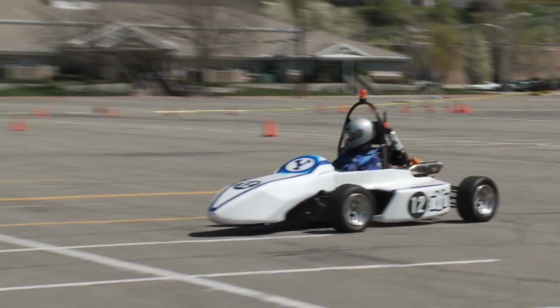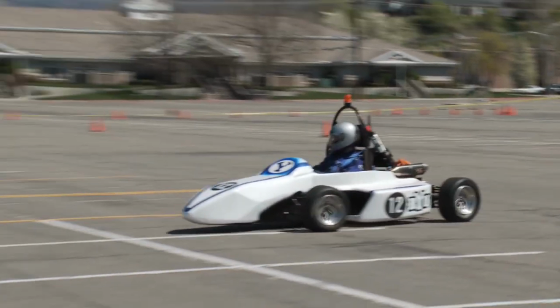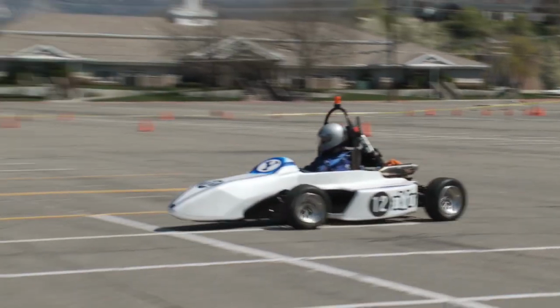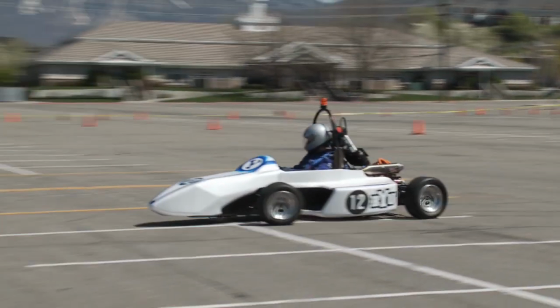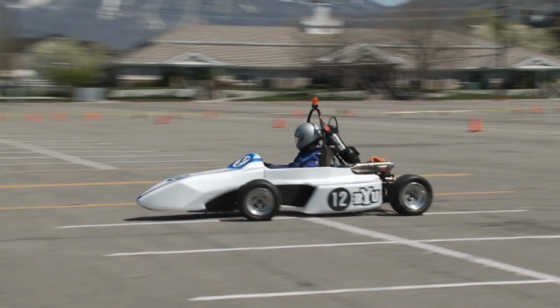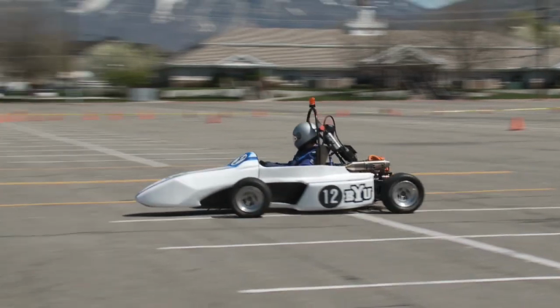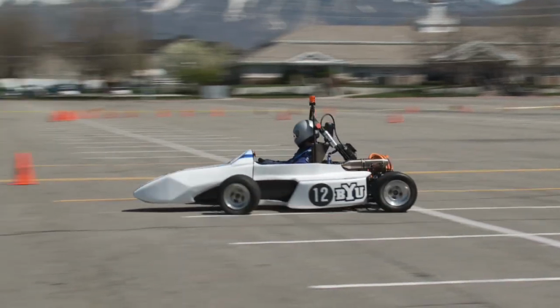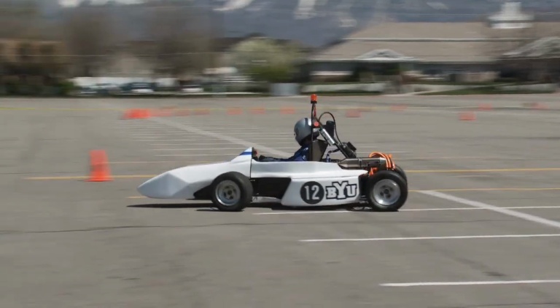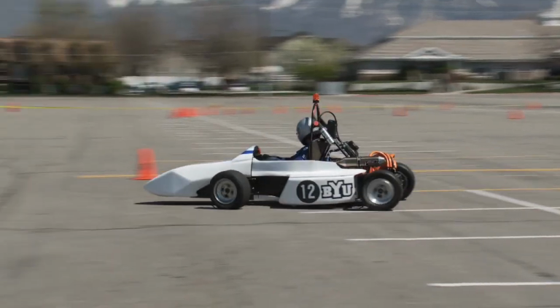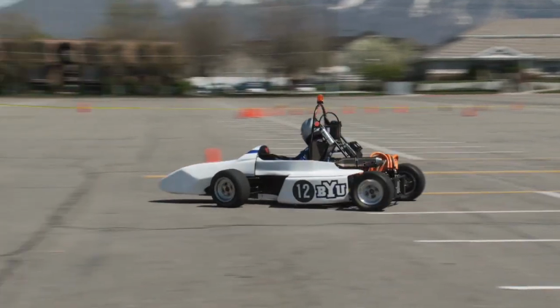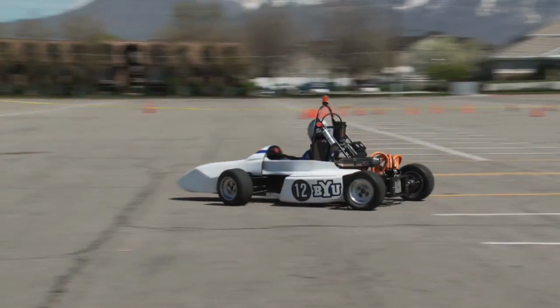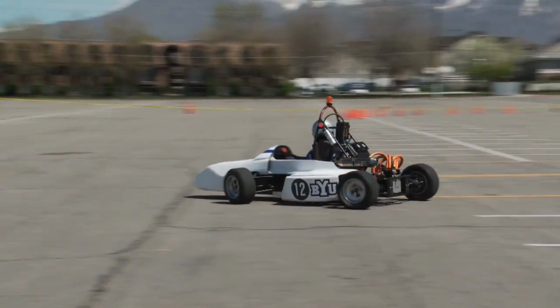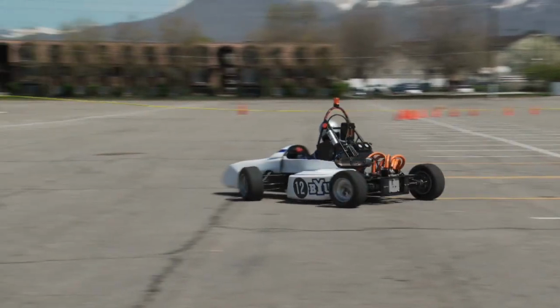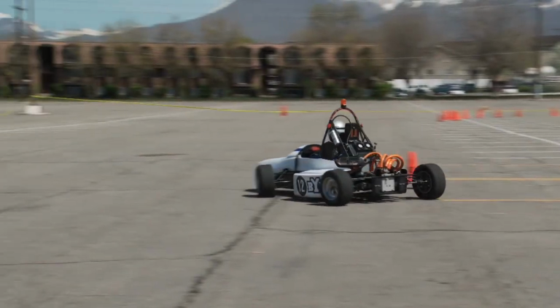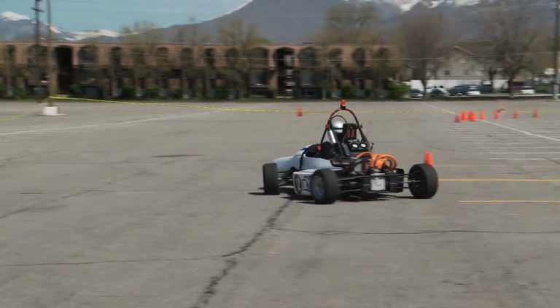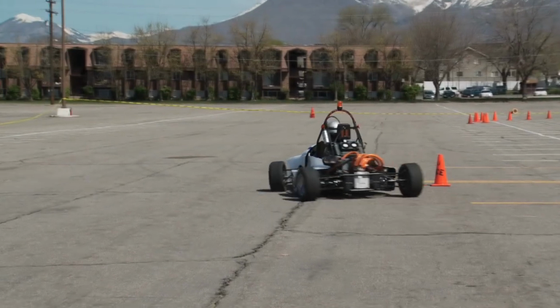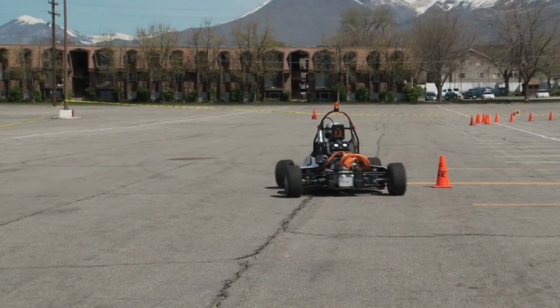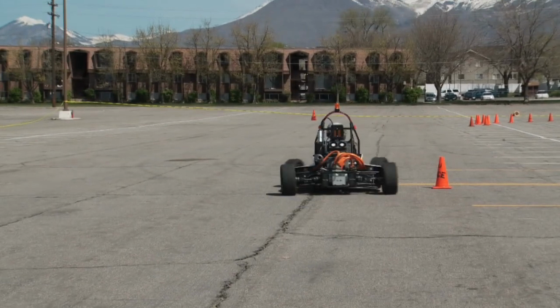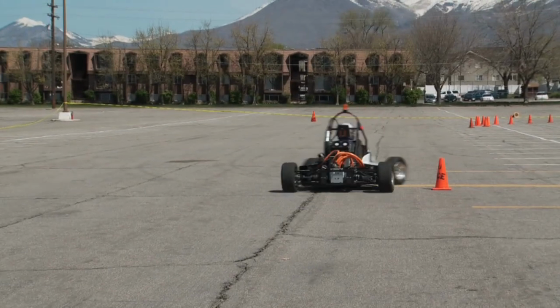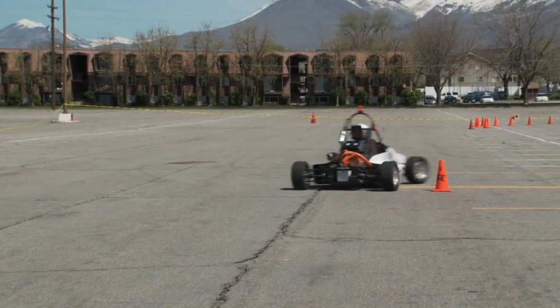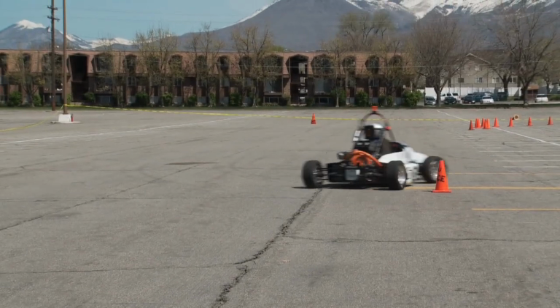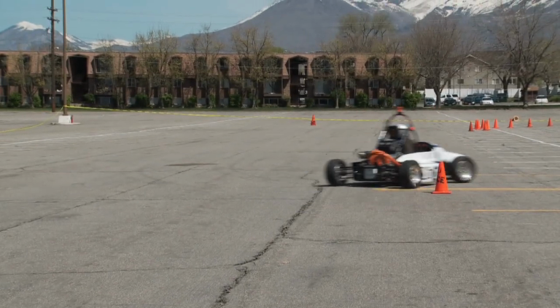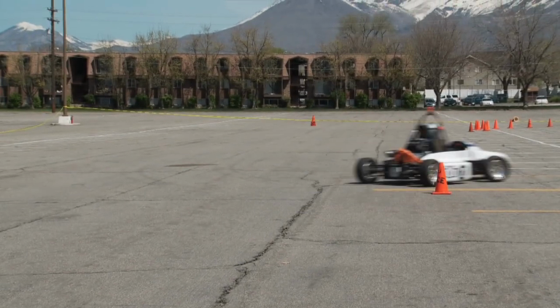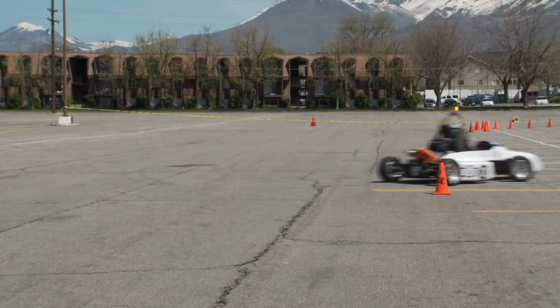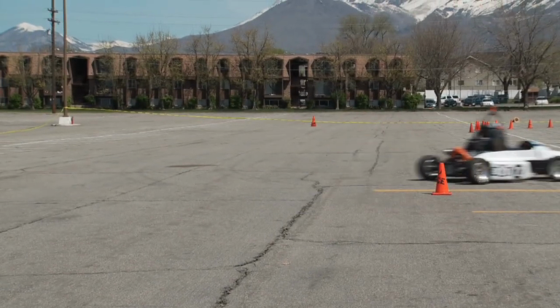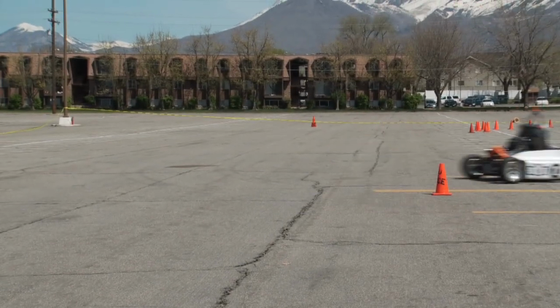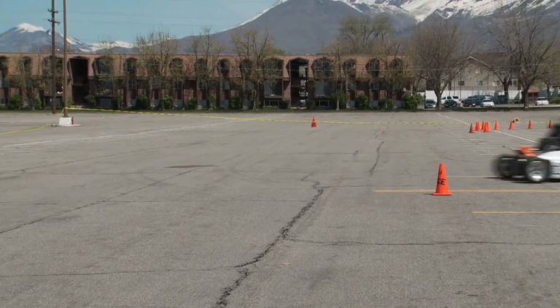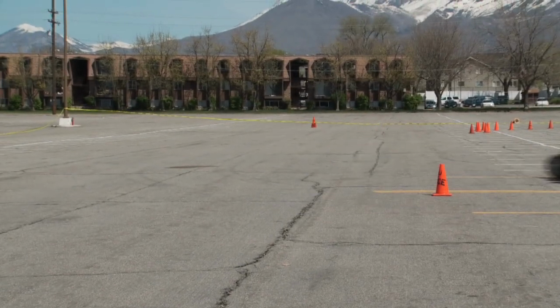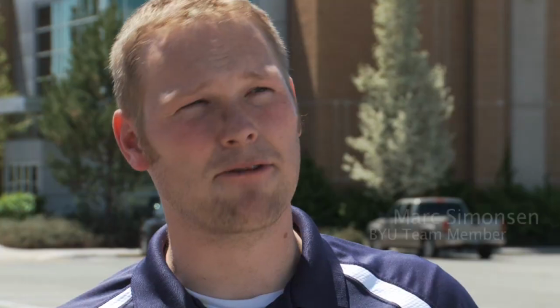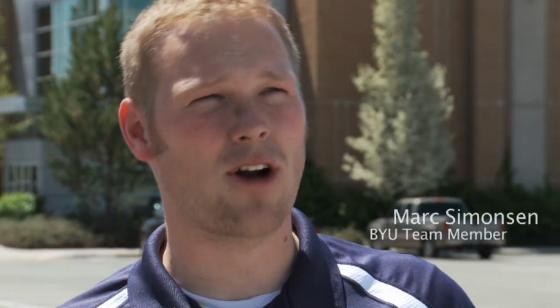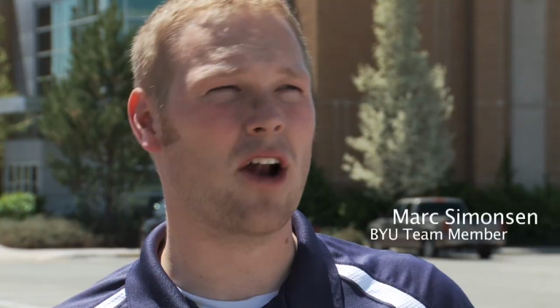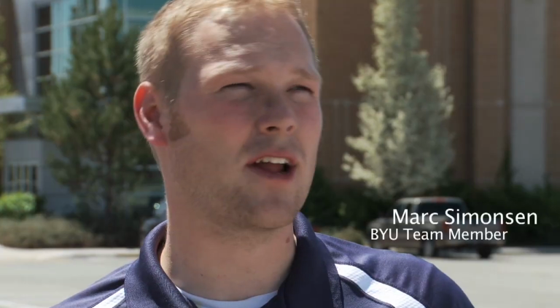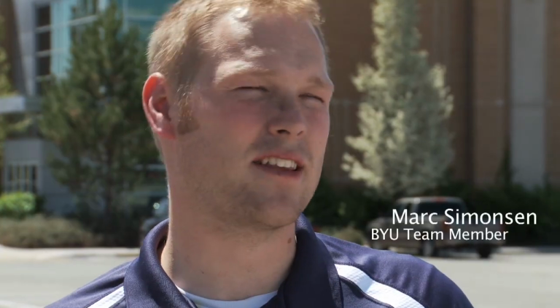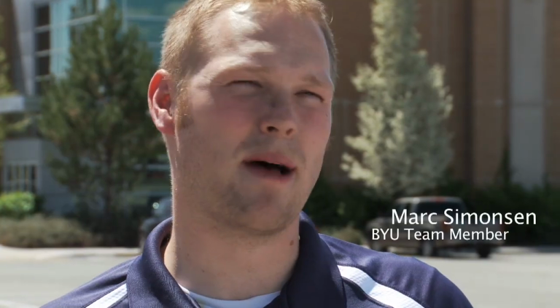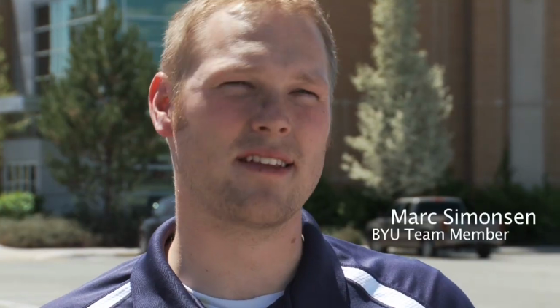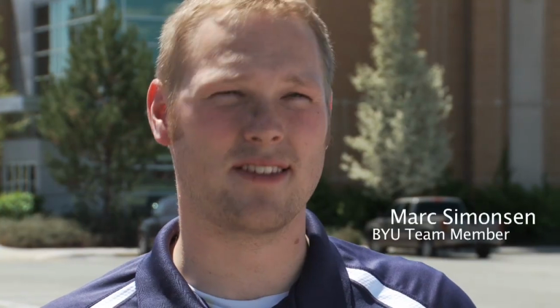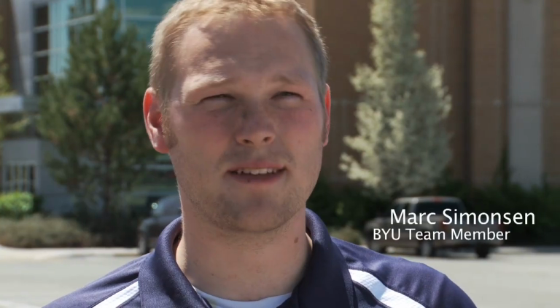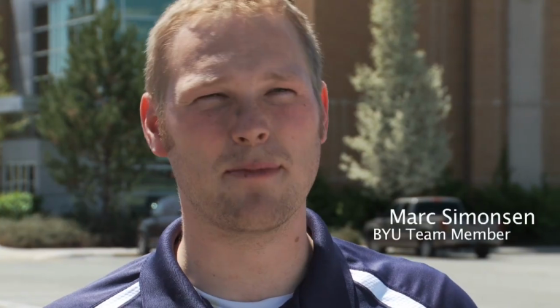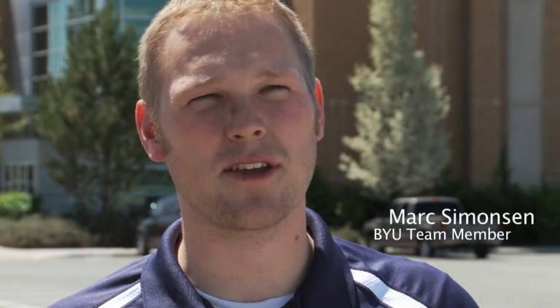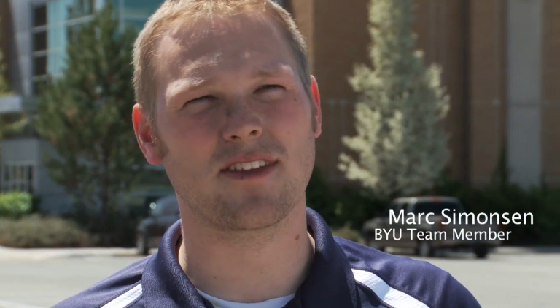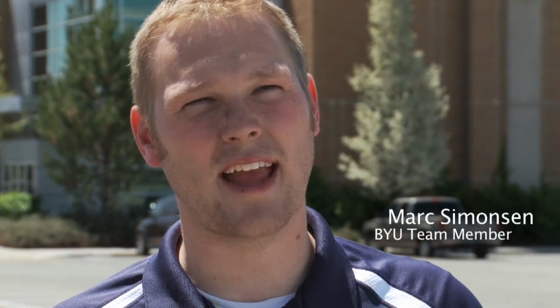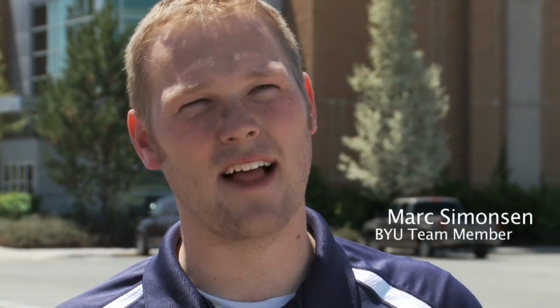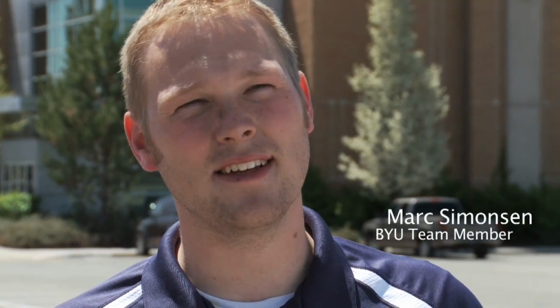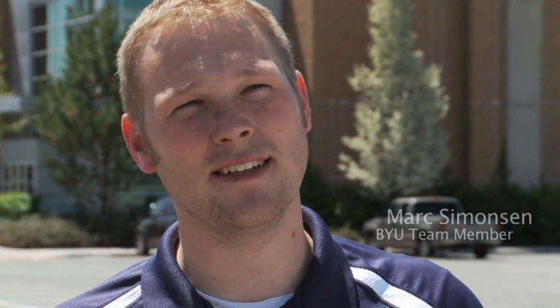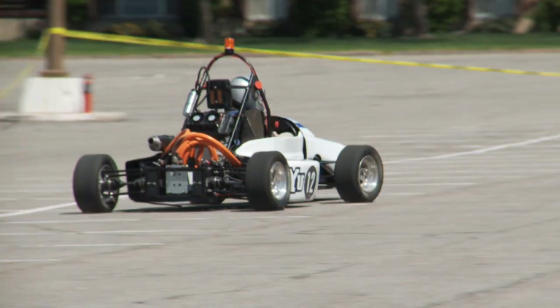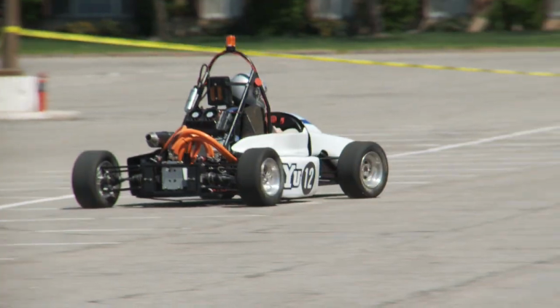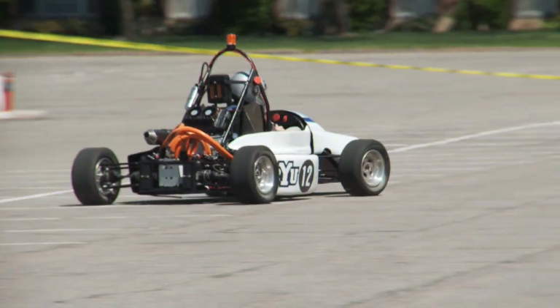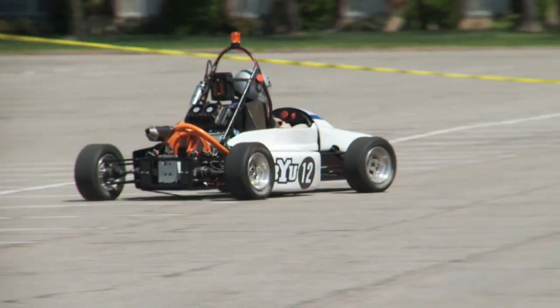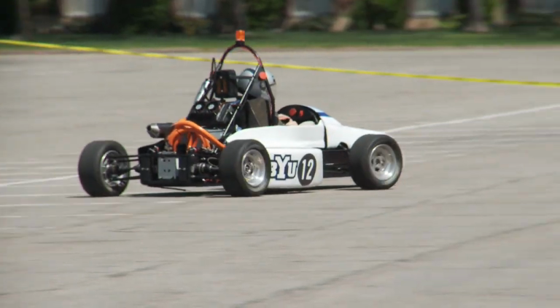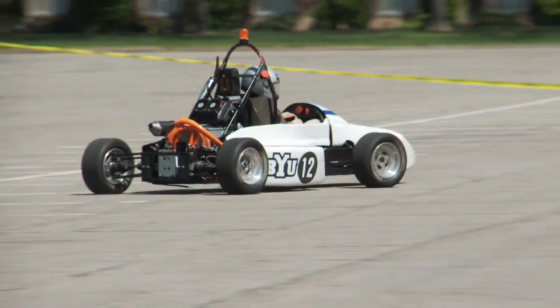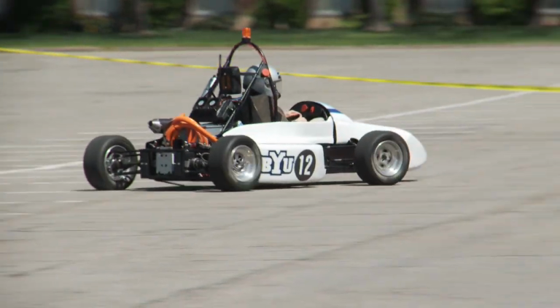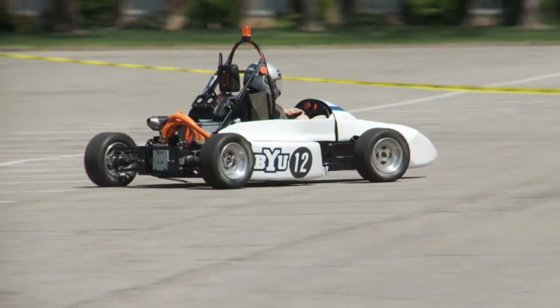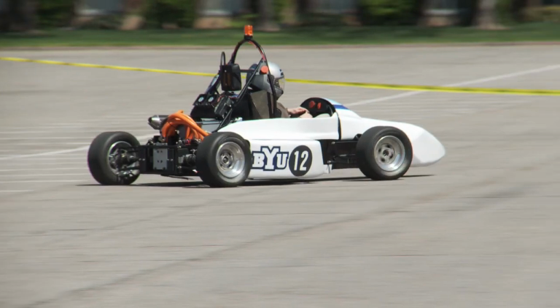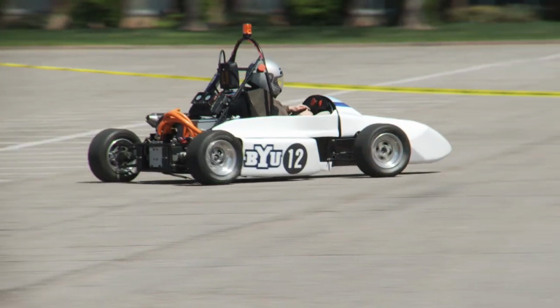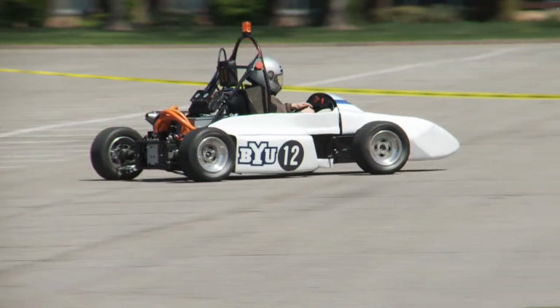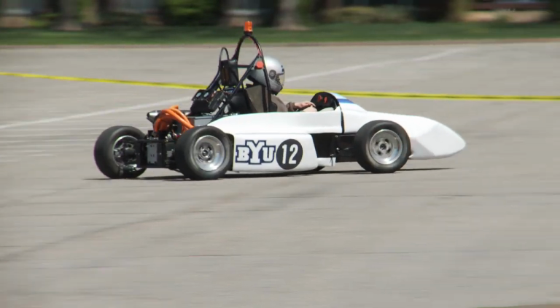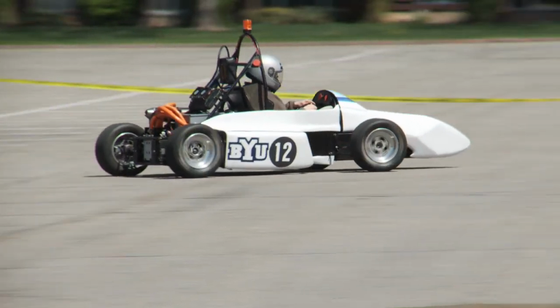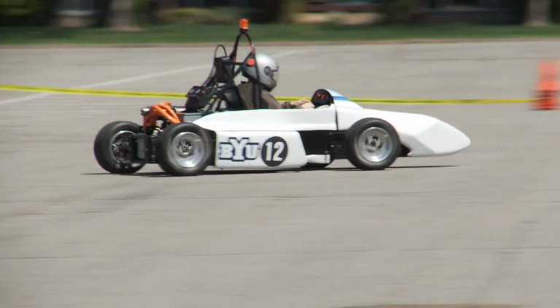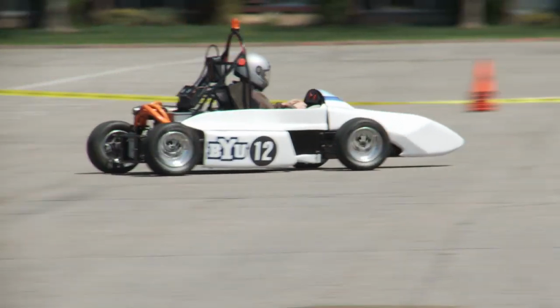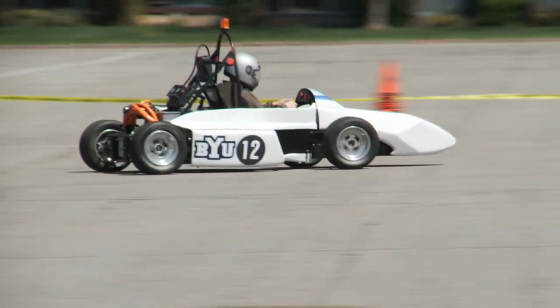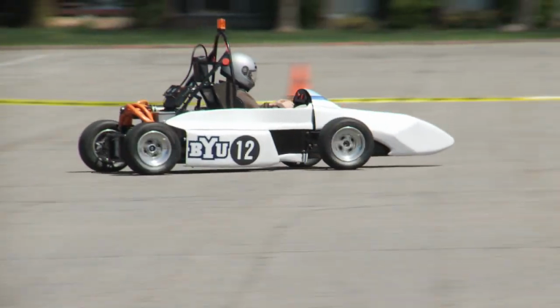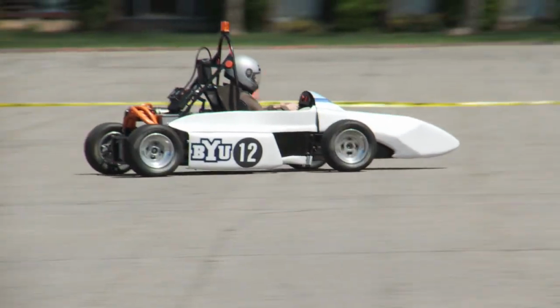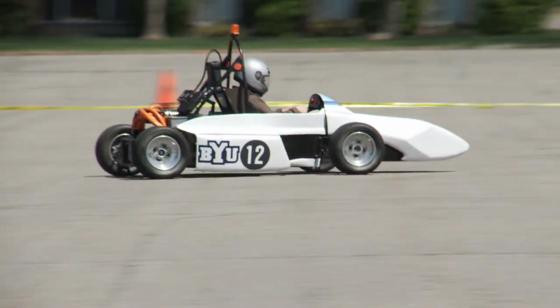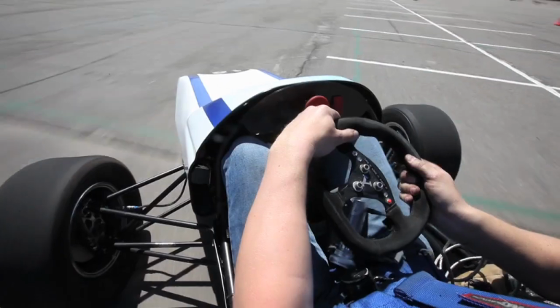That race car should be able to get 84 miles per gallon. A Ferrari gets about 6 miles to the gallon. A full trip for this car costs about 20 cents.